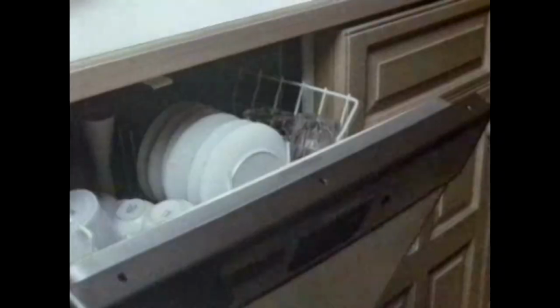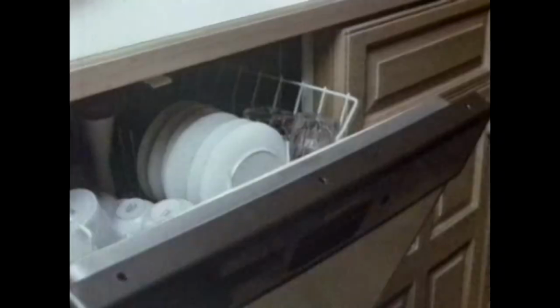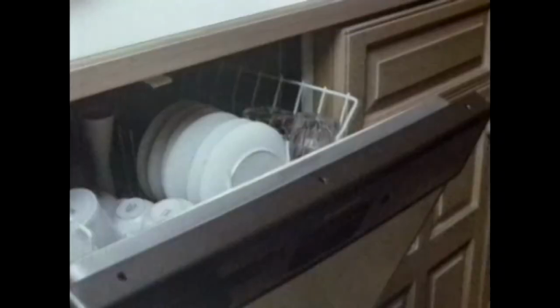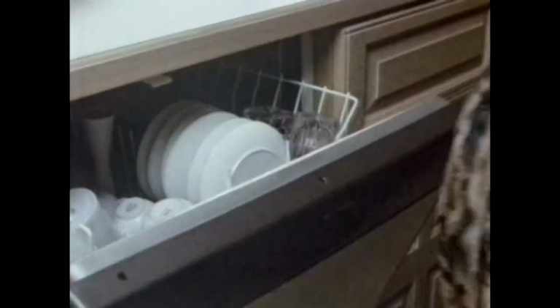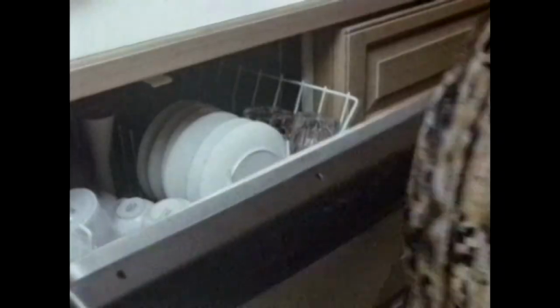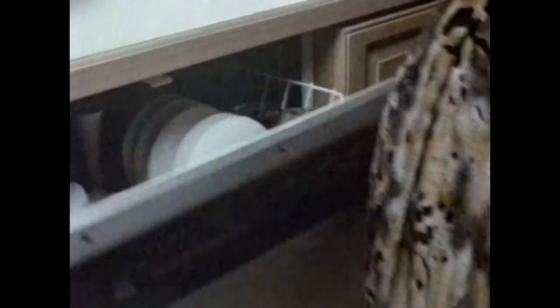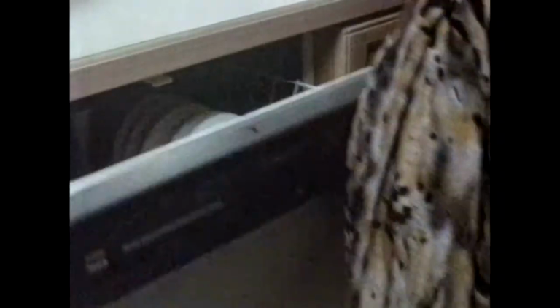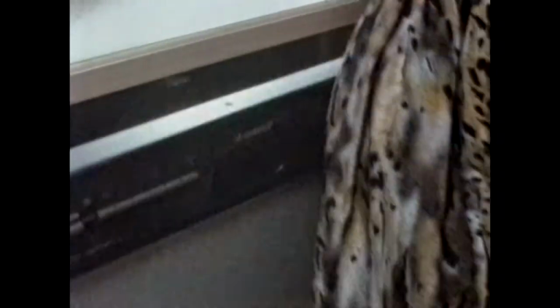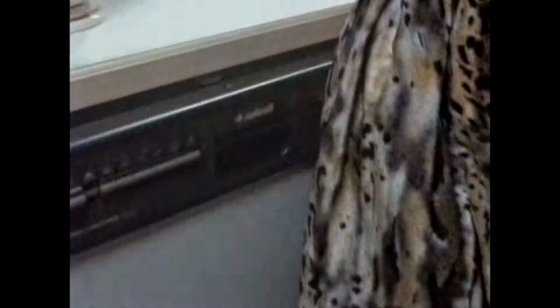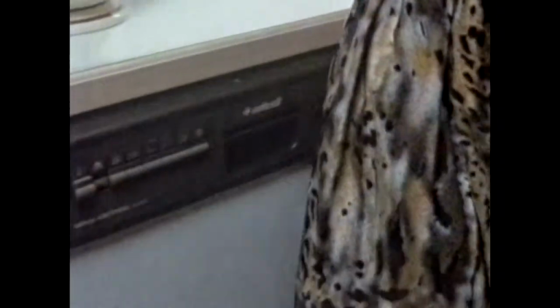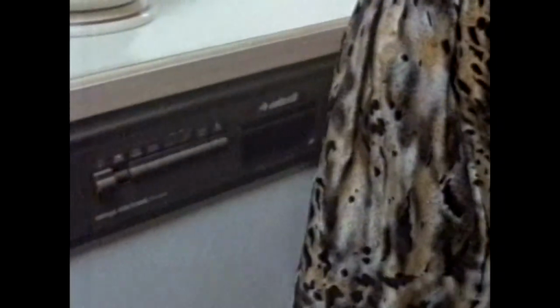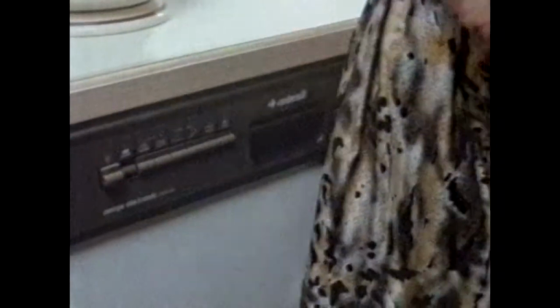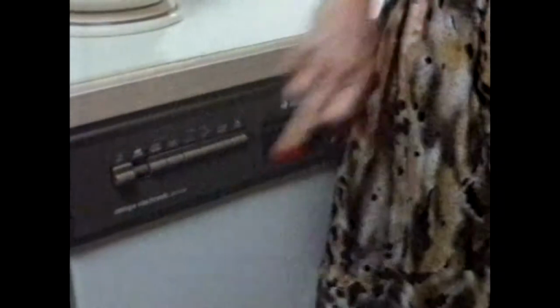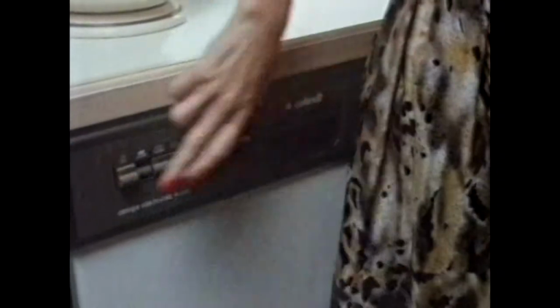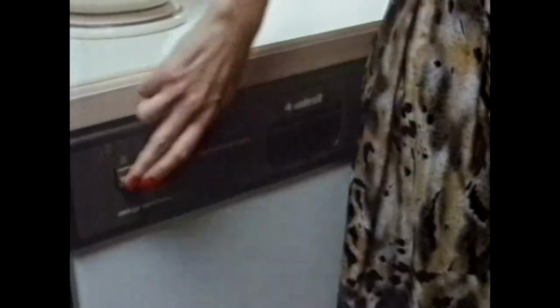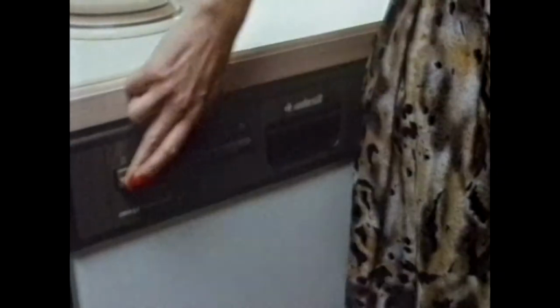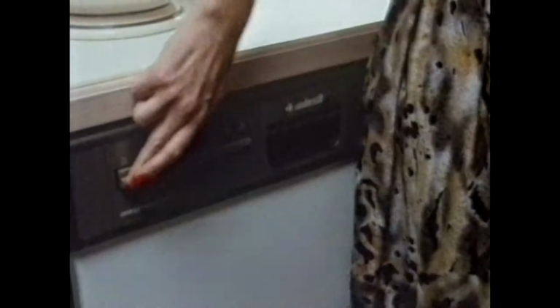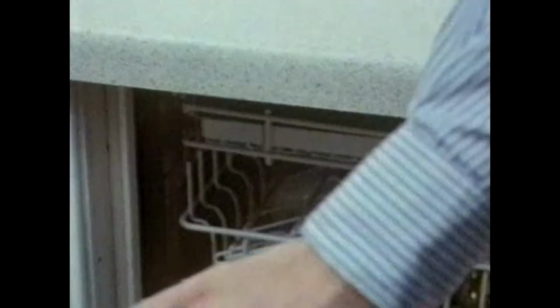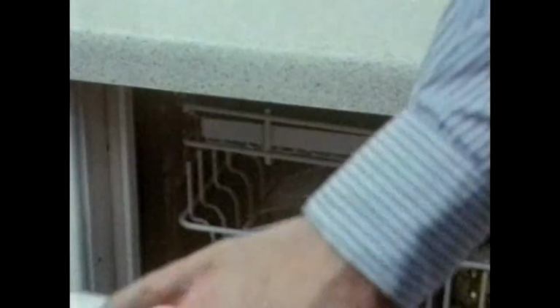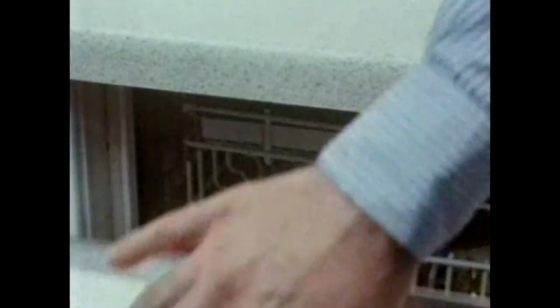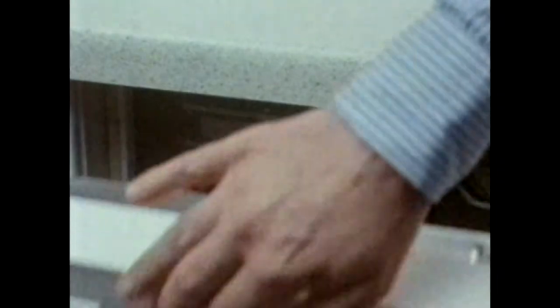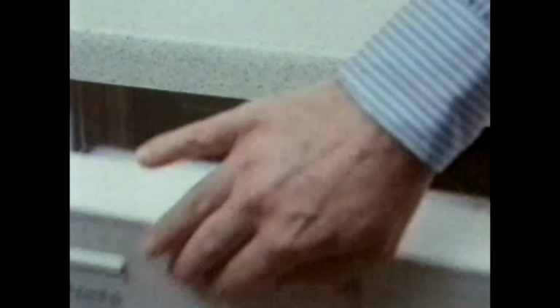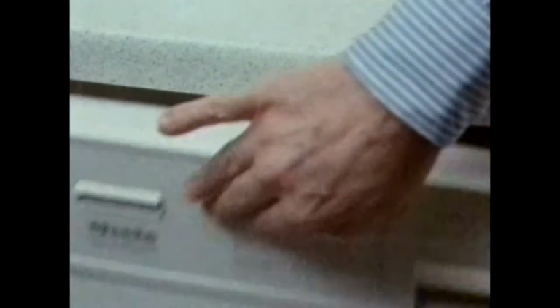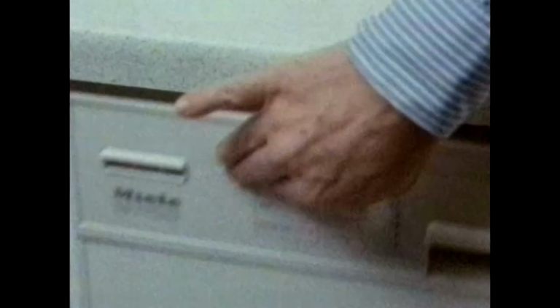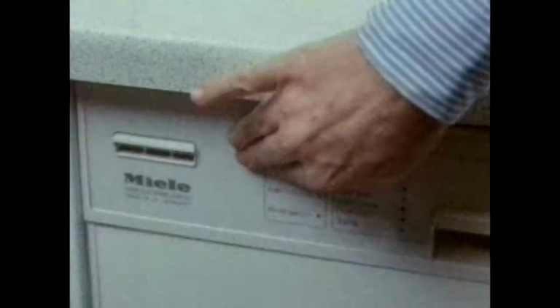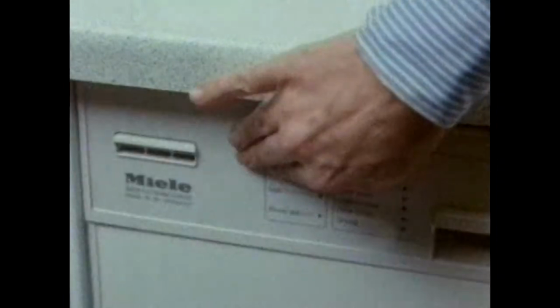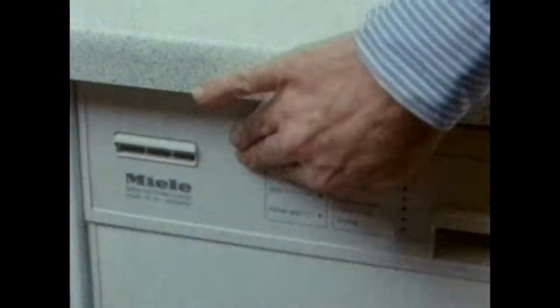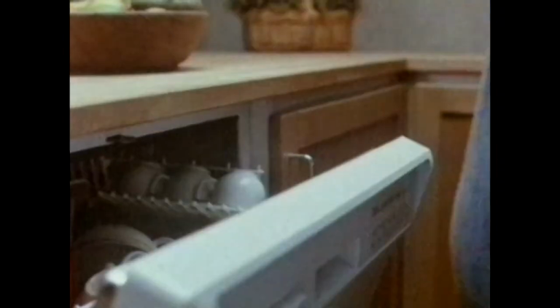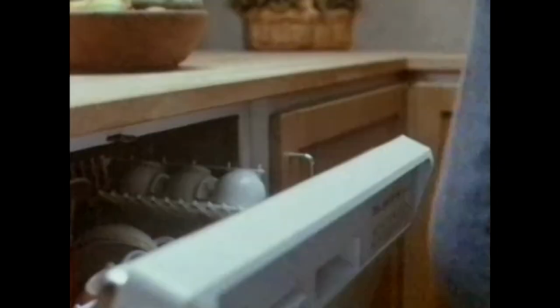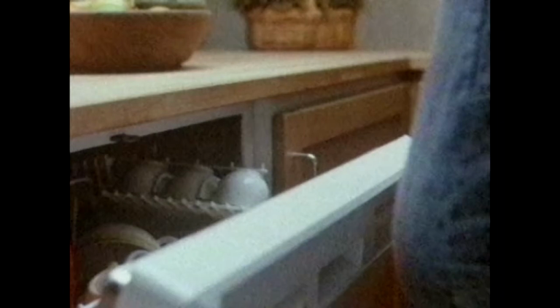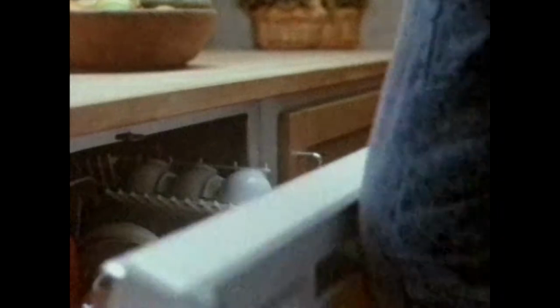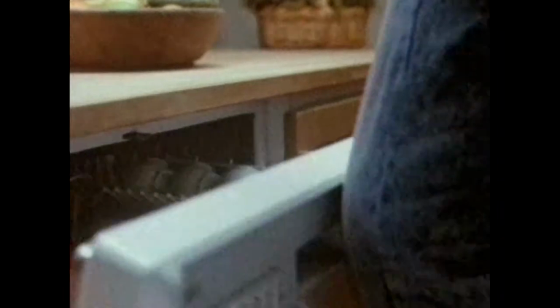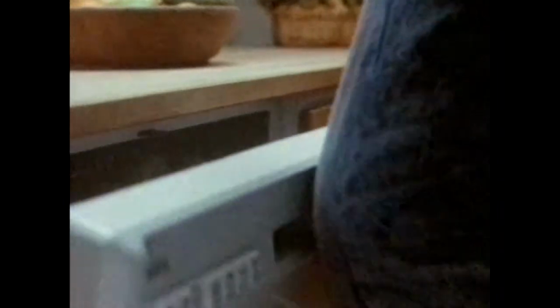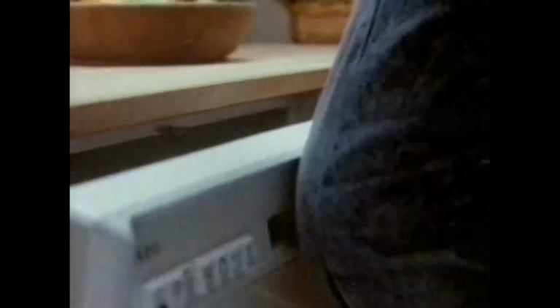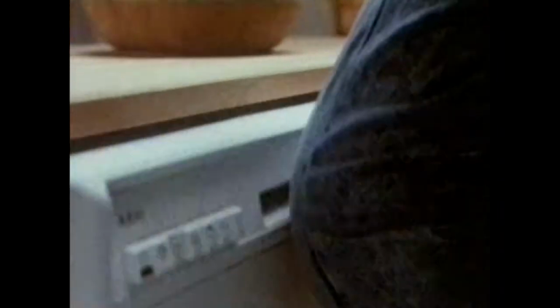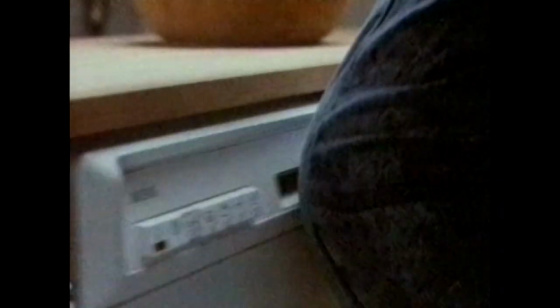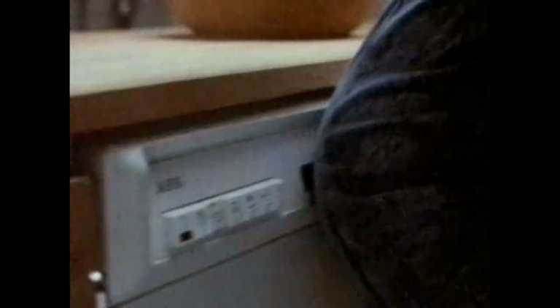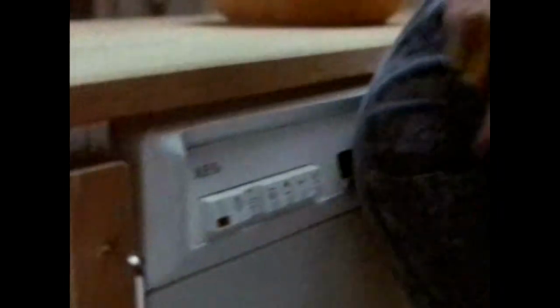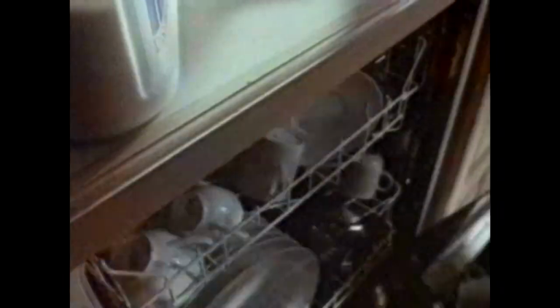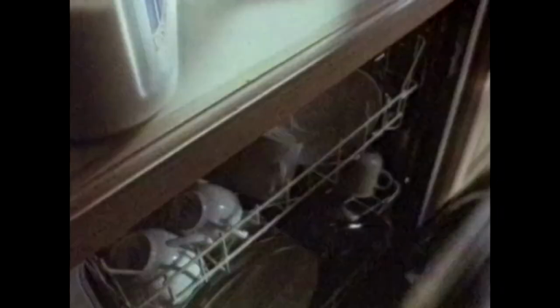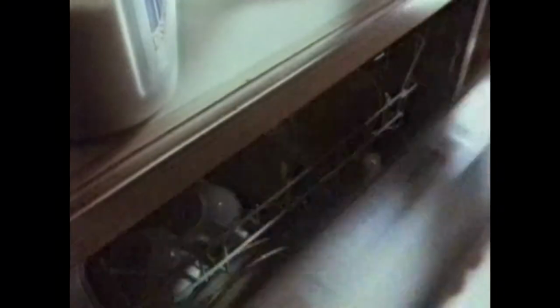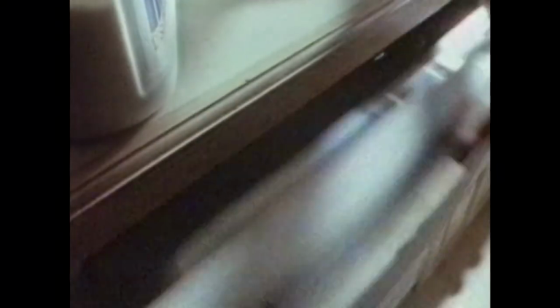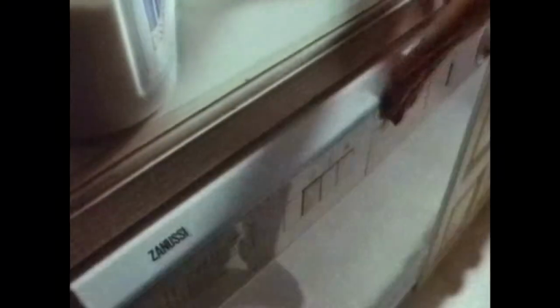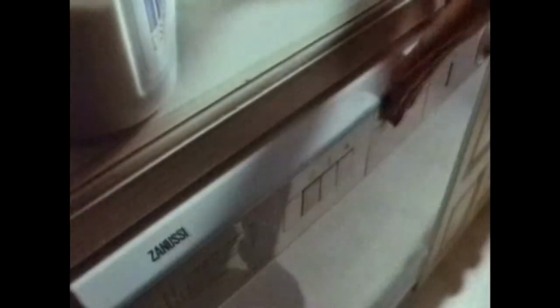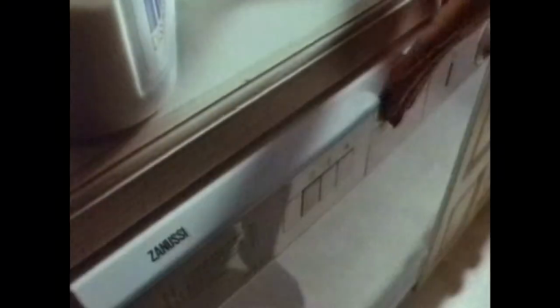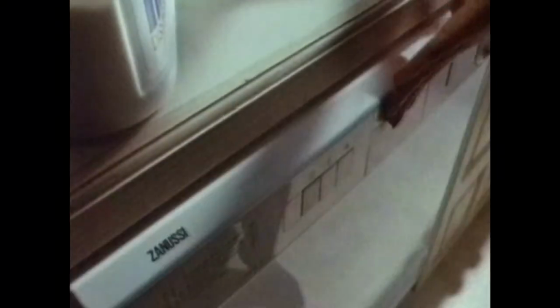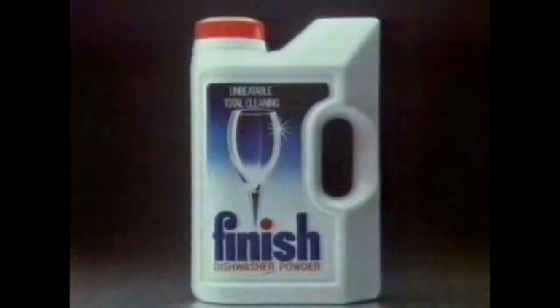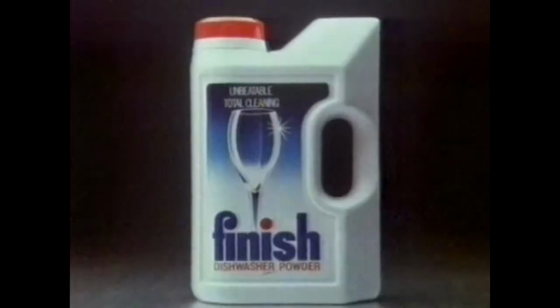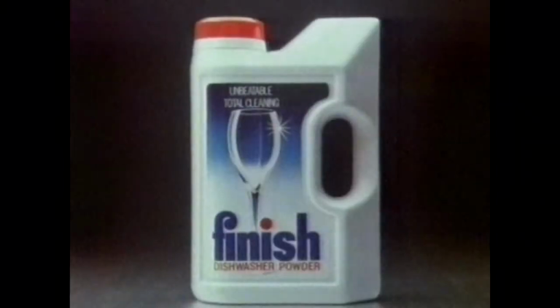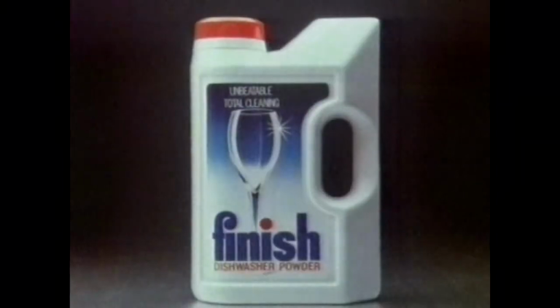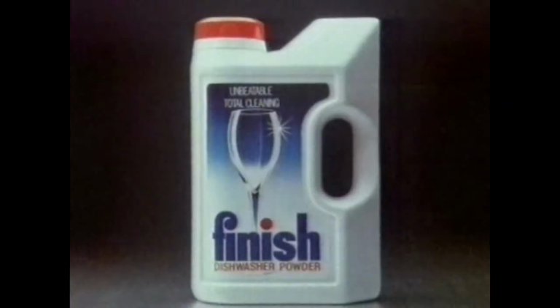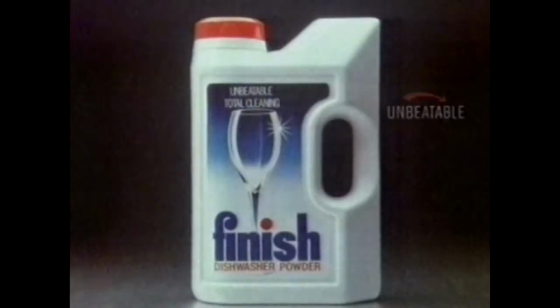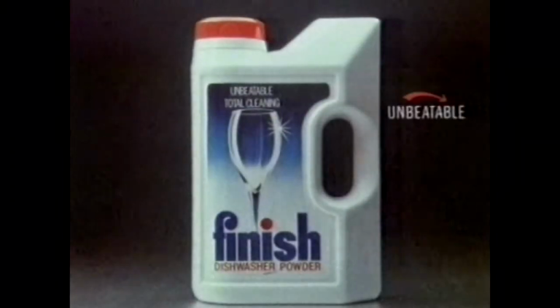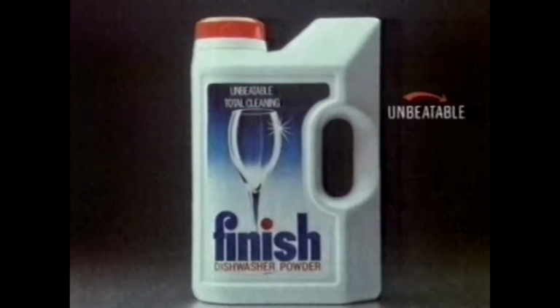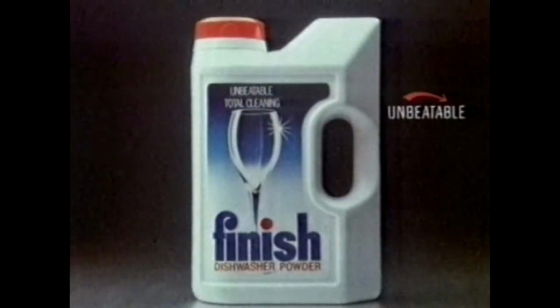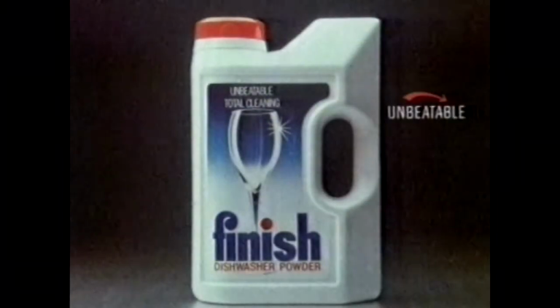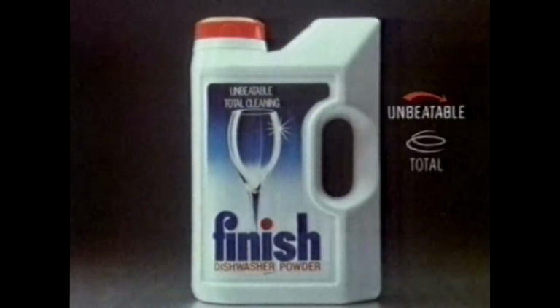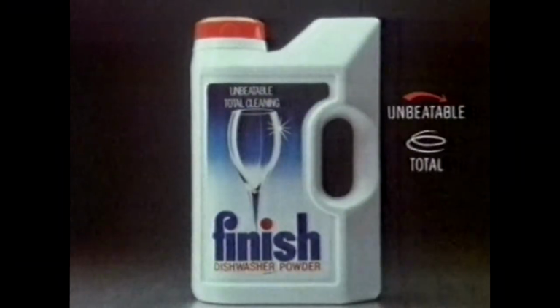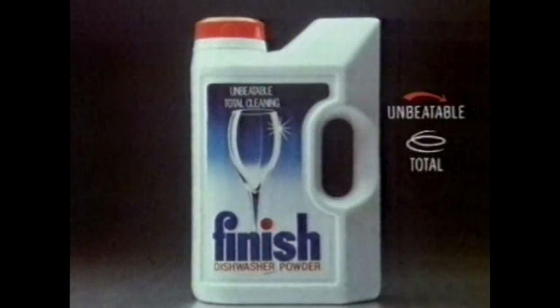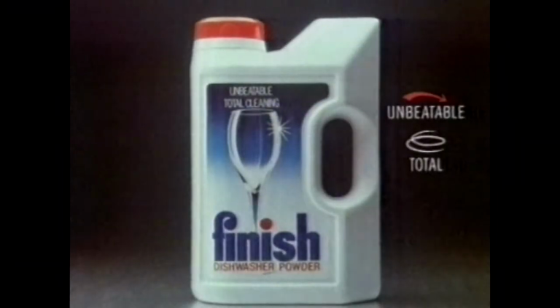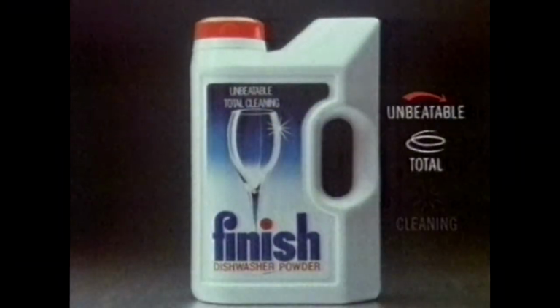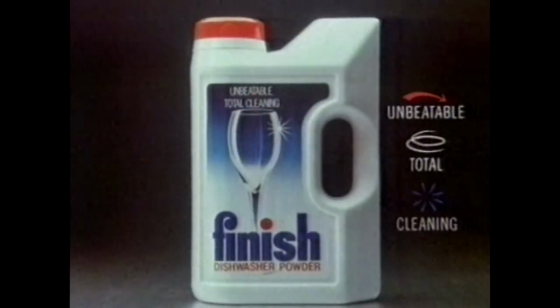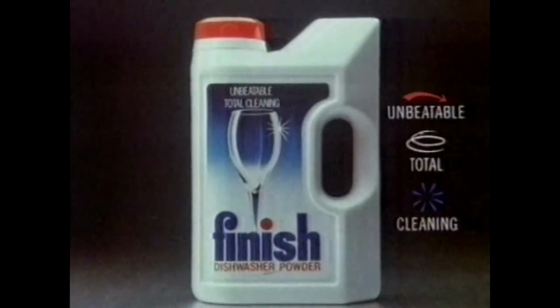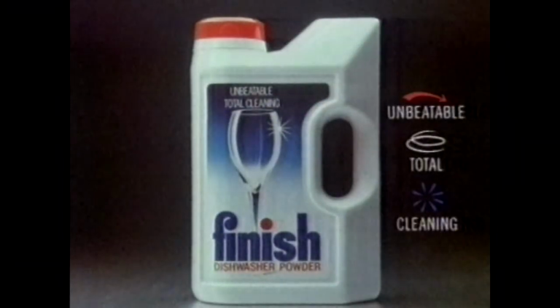So next time you close the door, use Finish powder for unbeatable total cleaning.